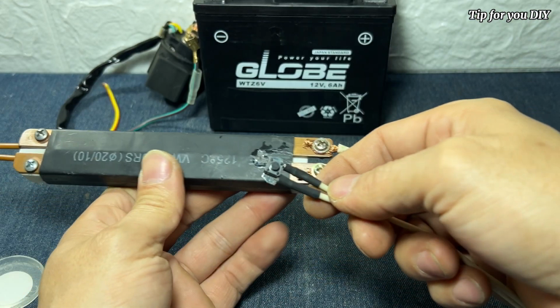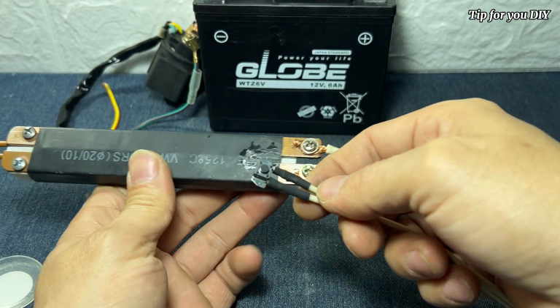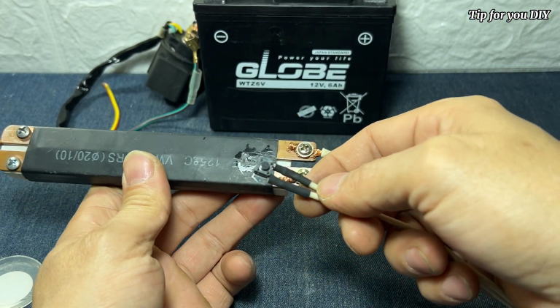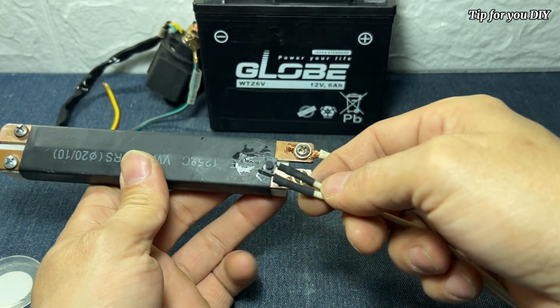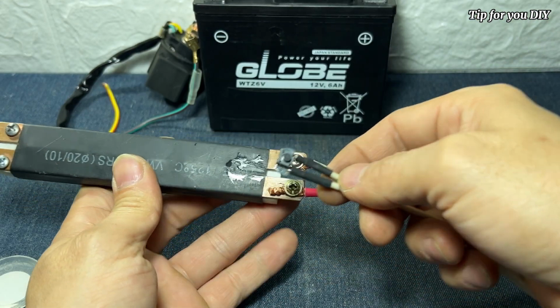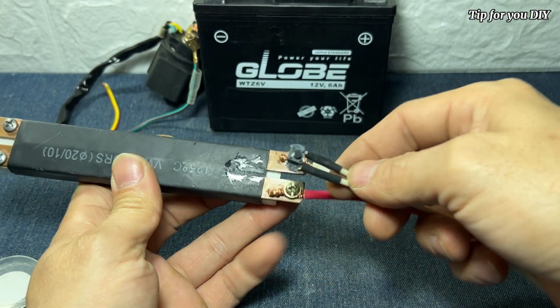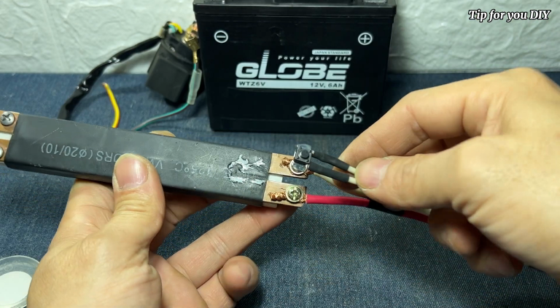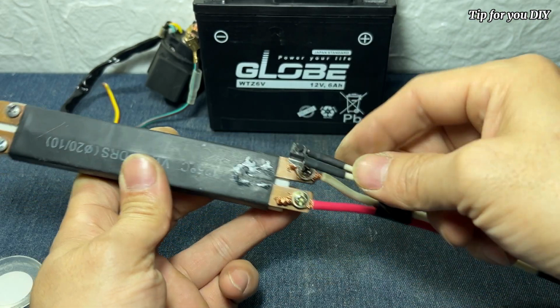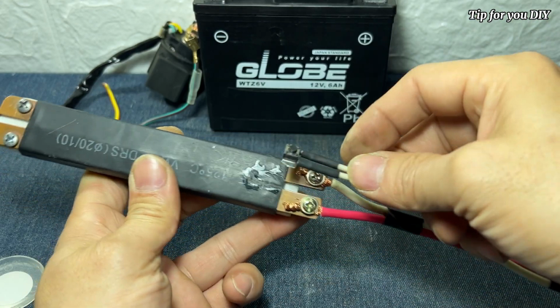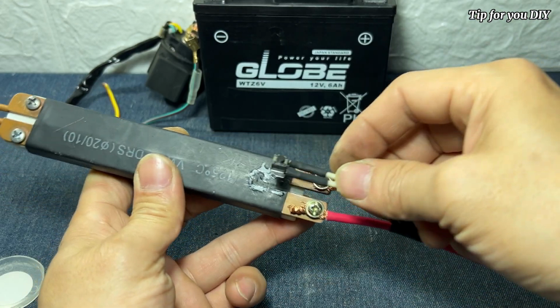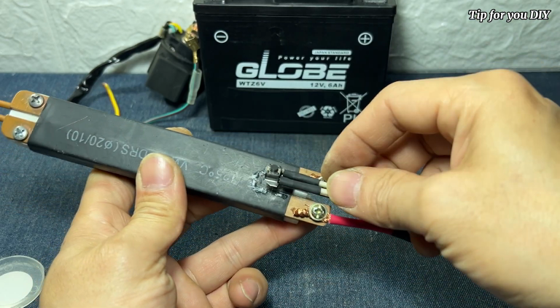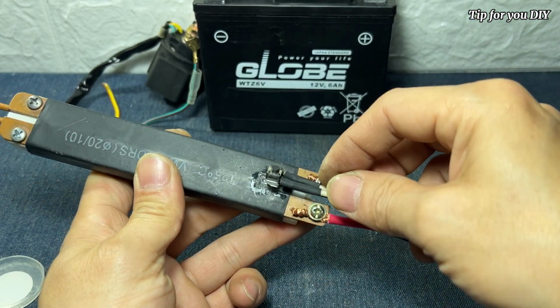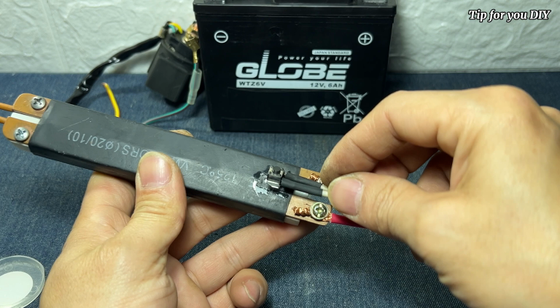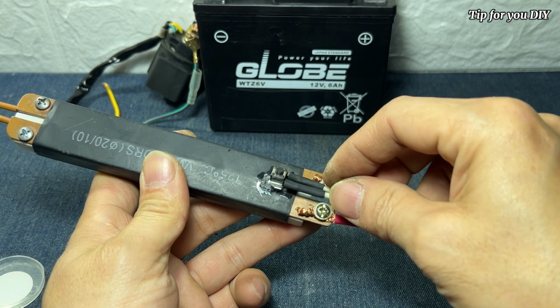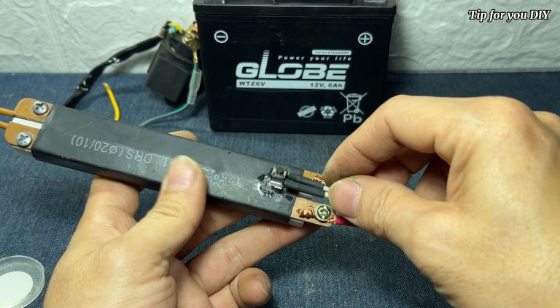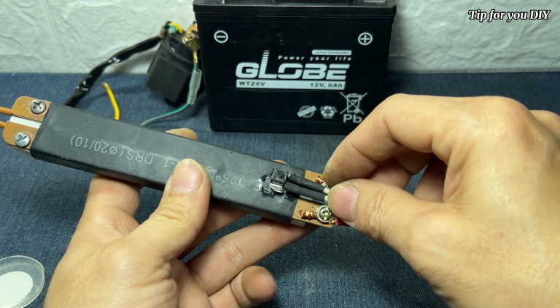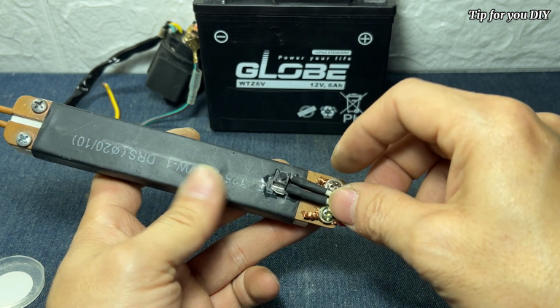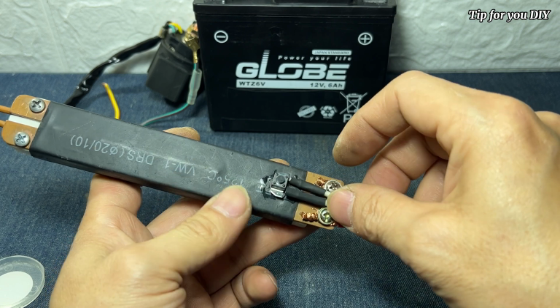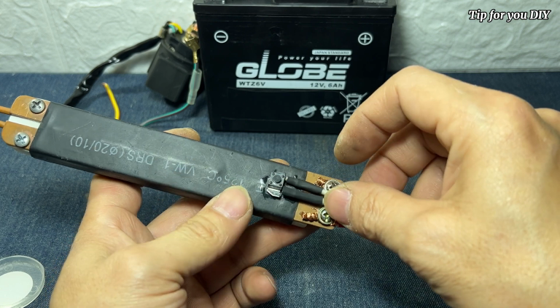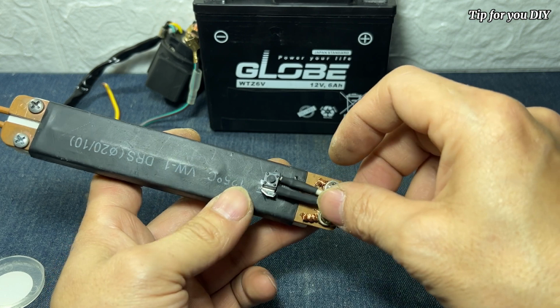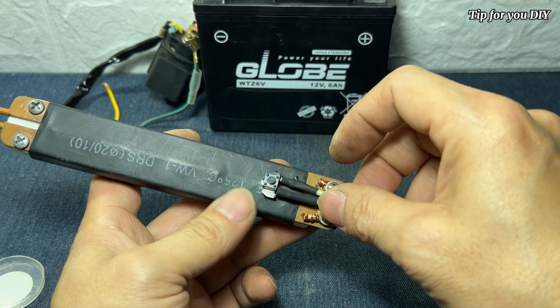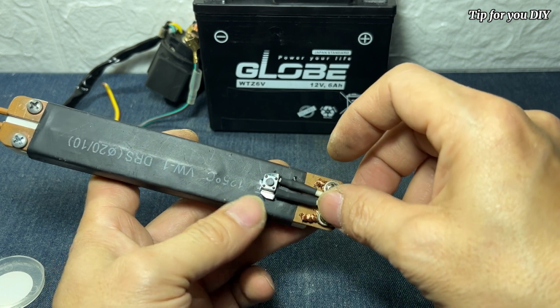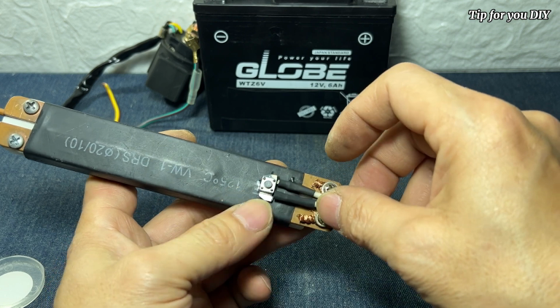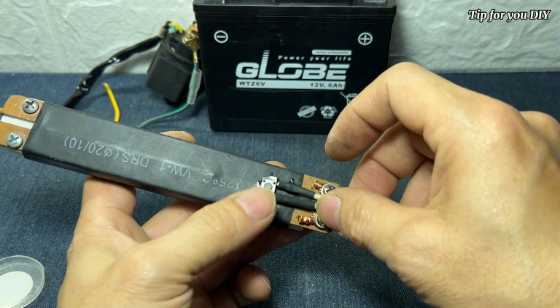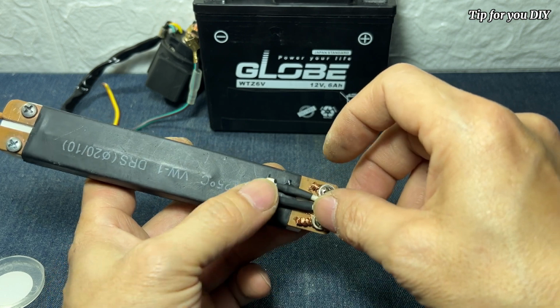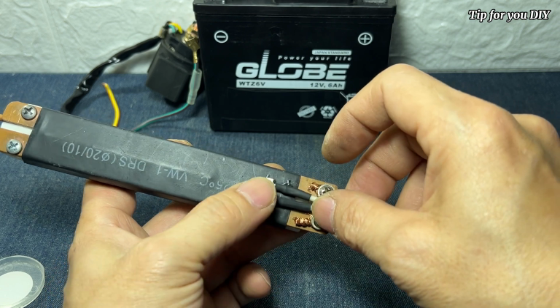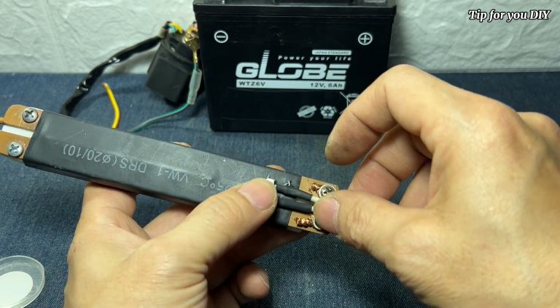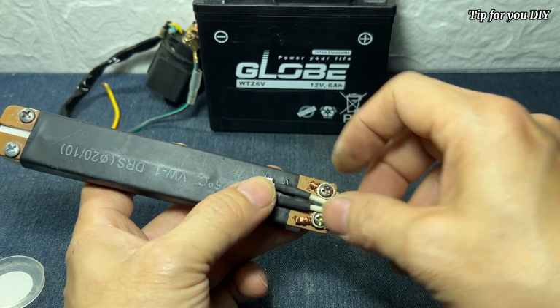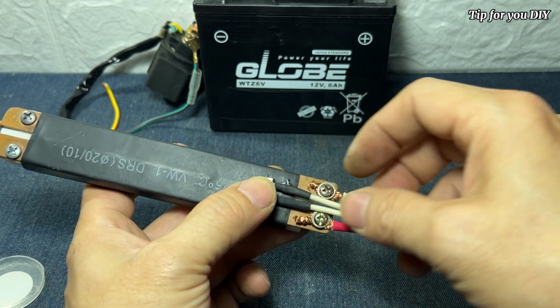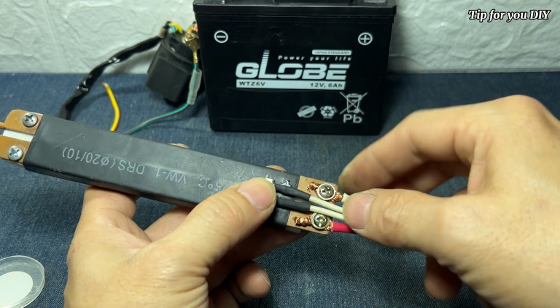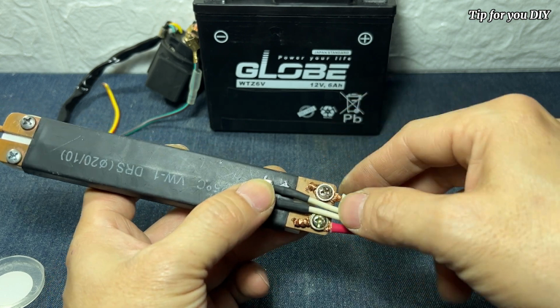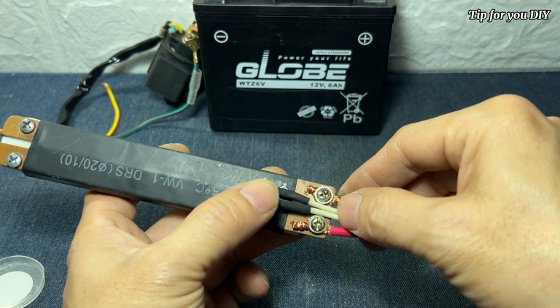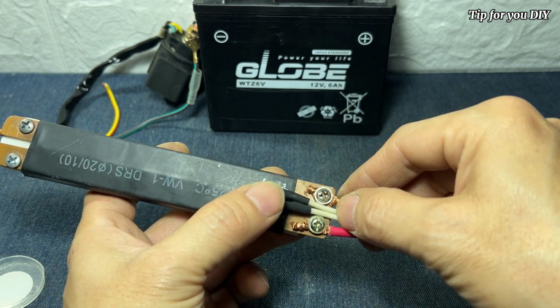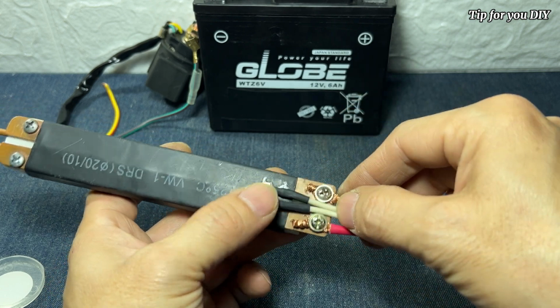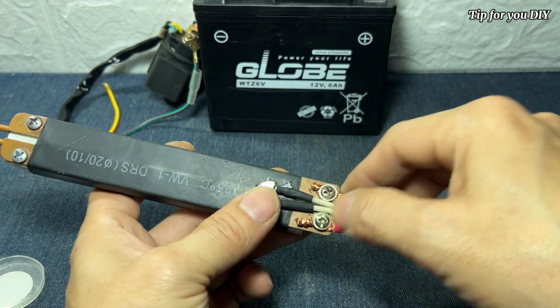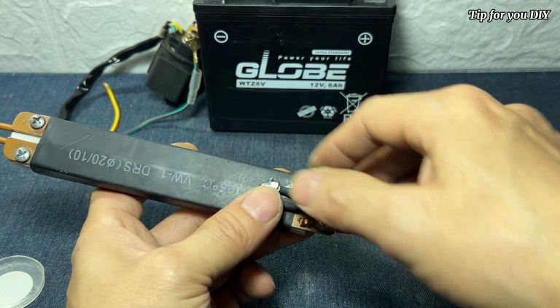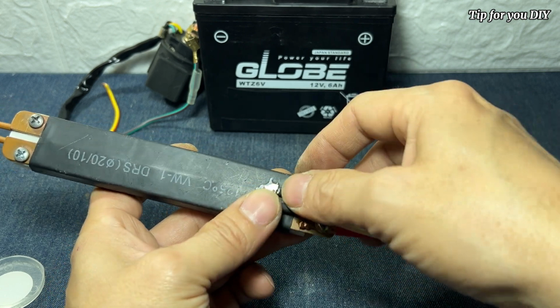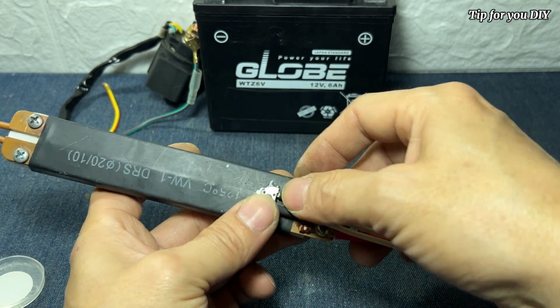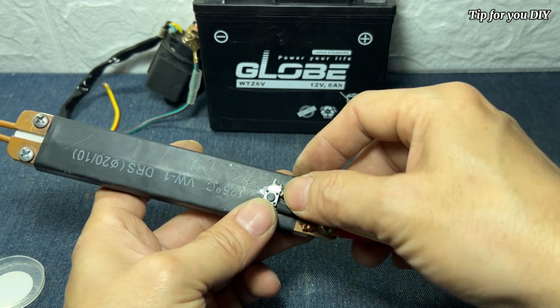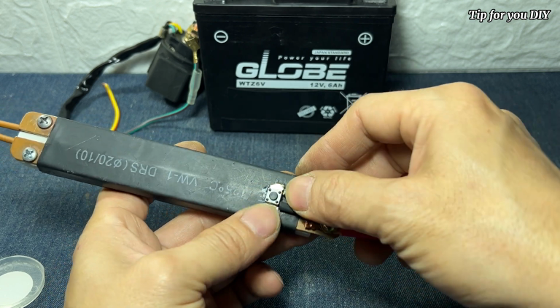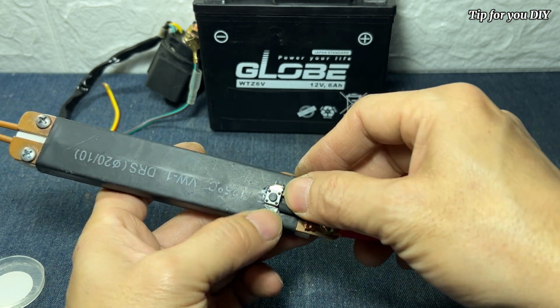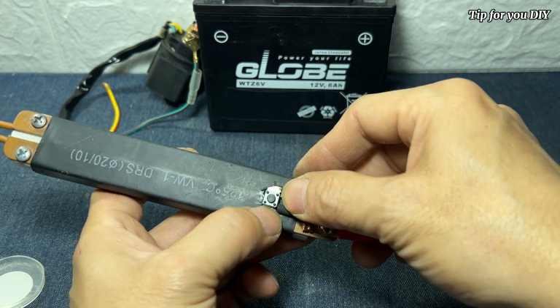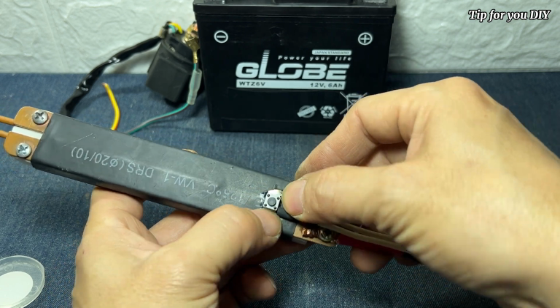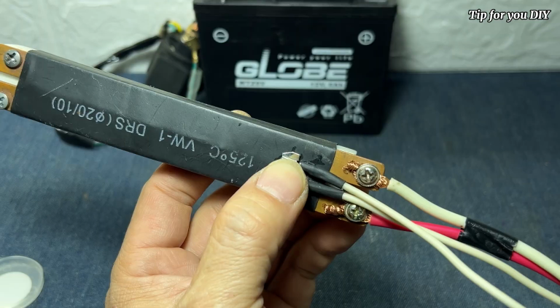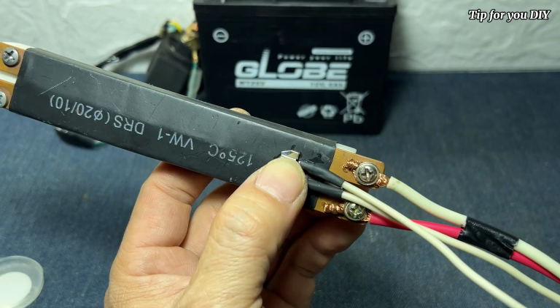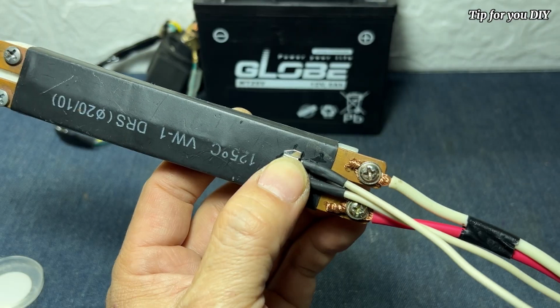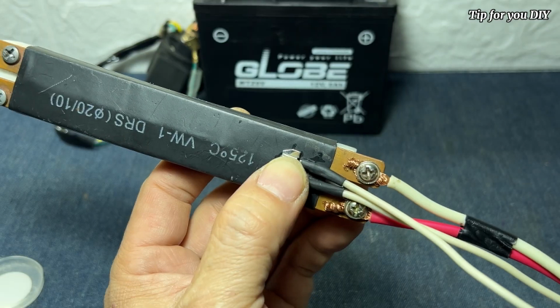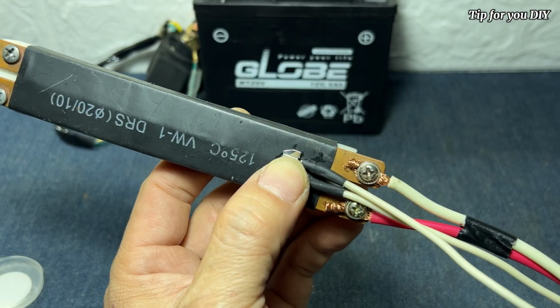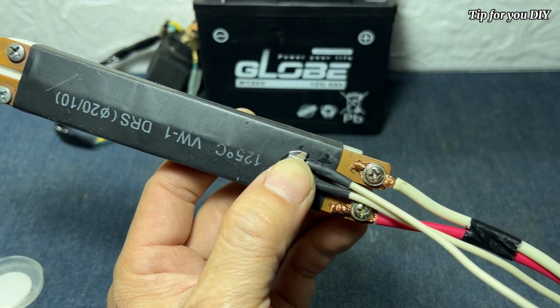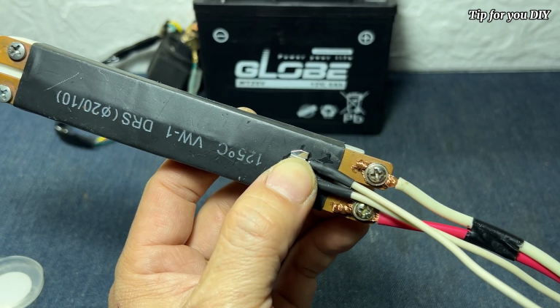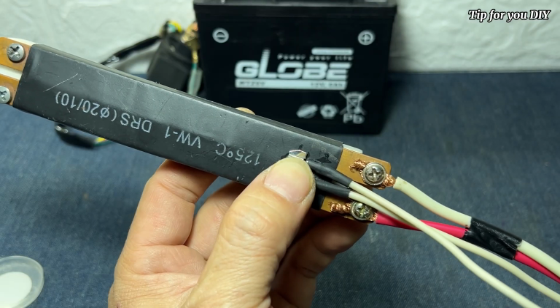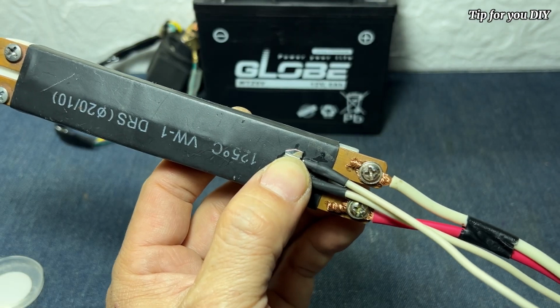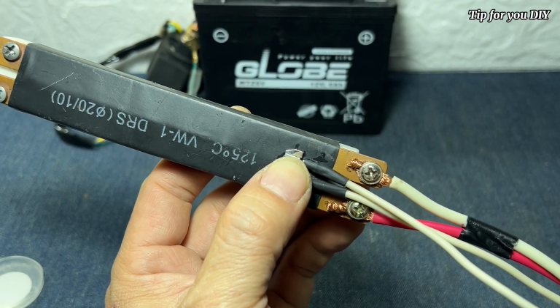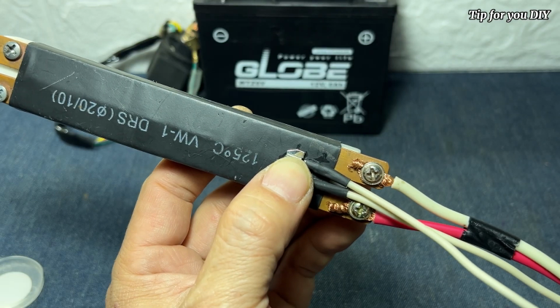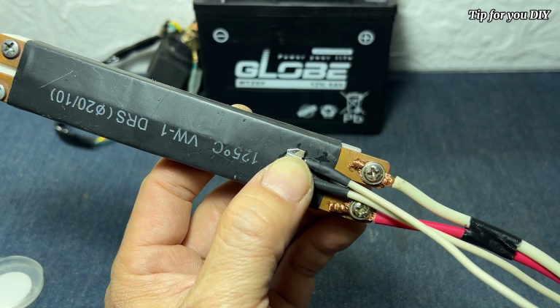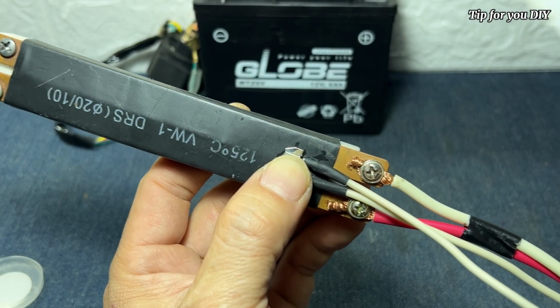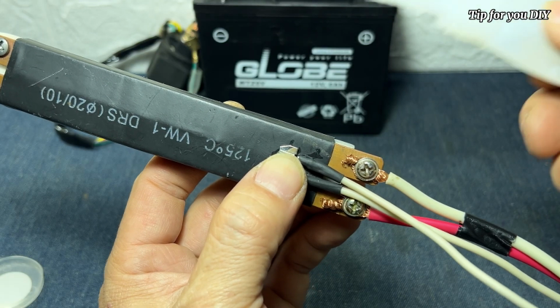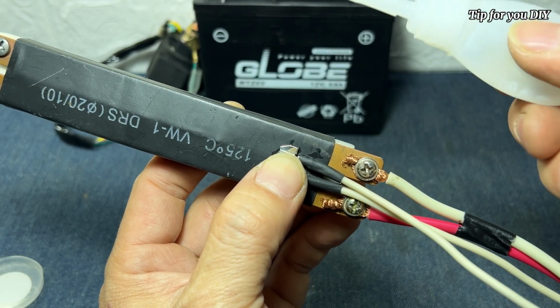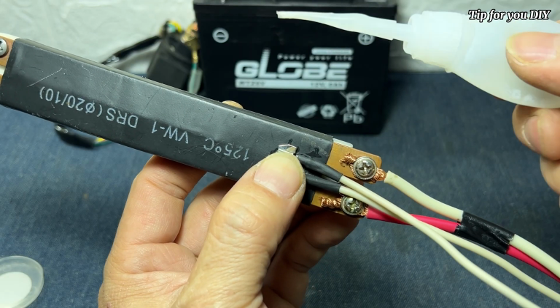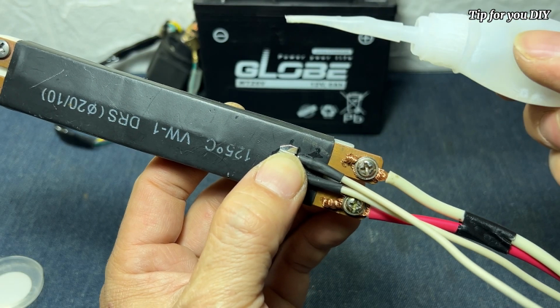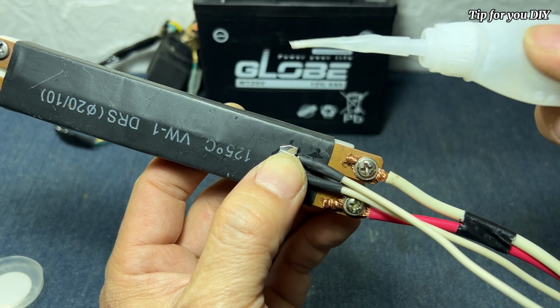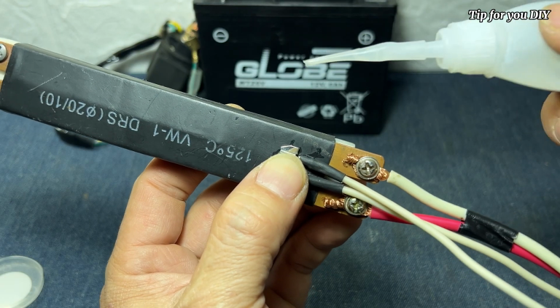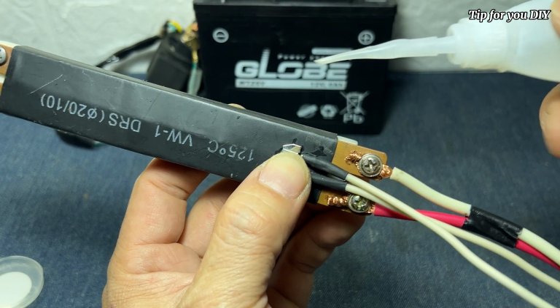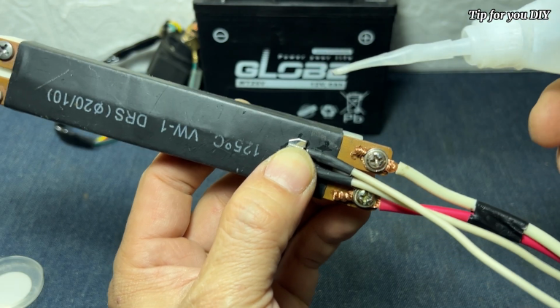I will attach the switch to the handle in this area so that when pressing it, it will be more convenient and easier.